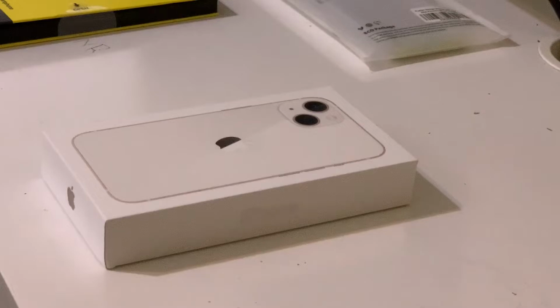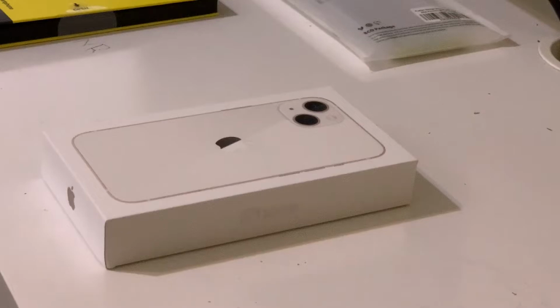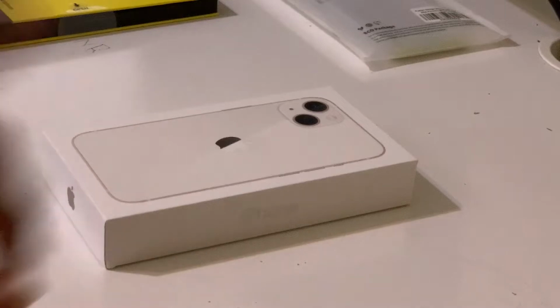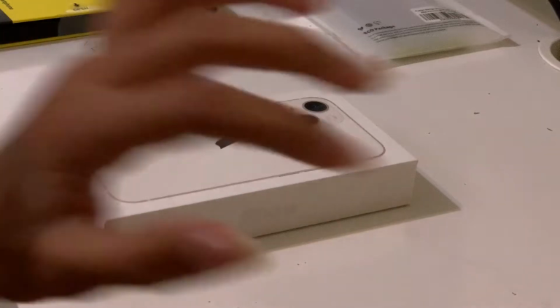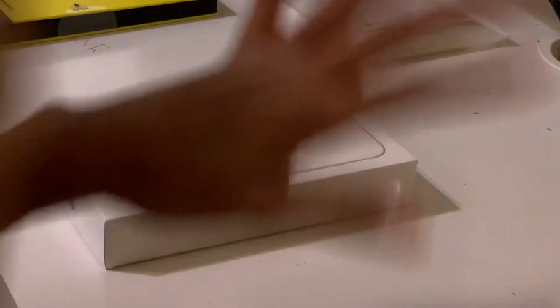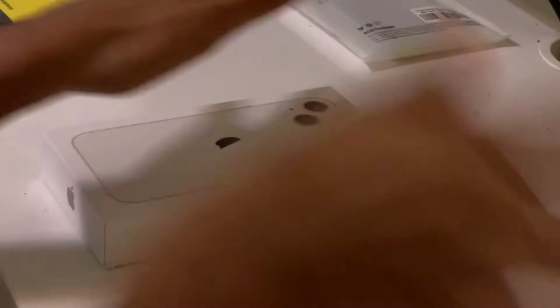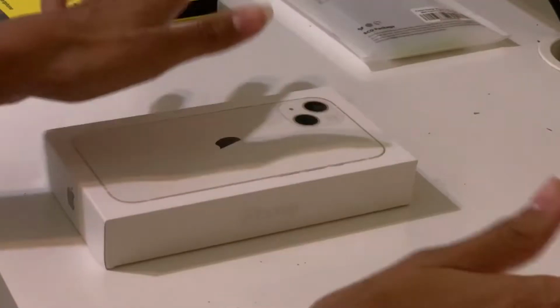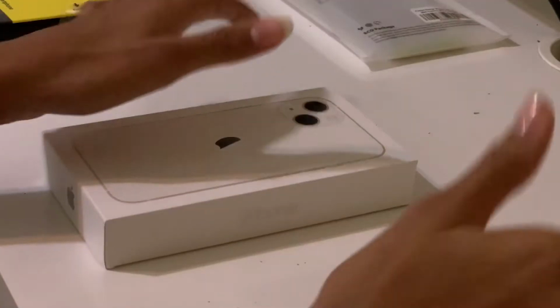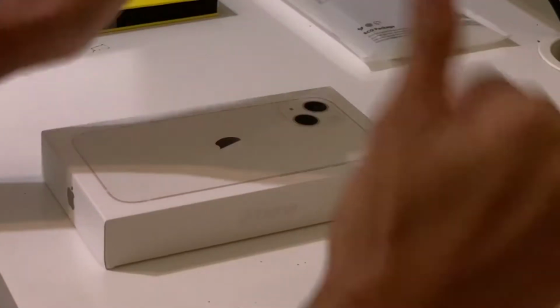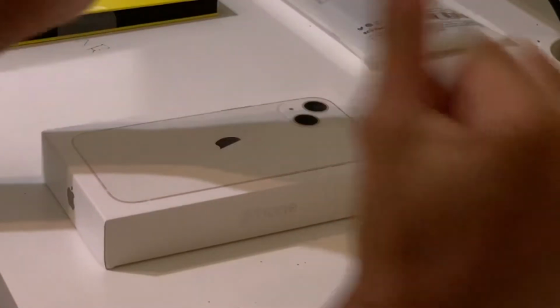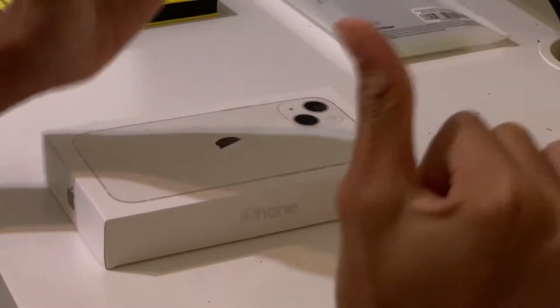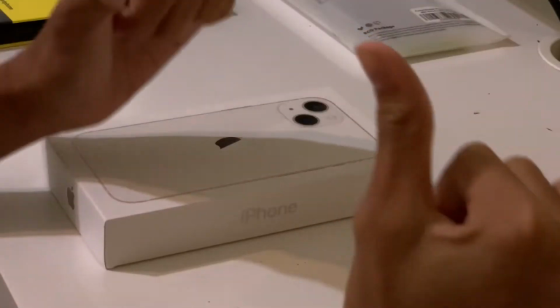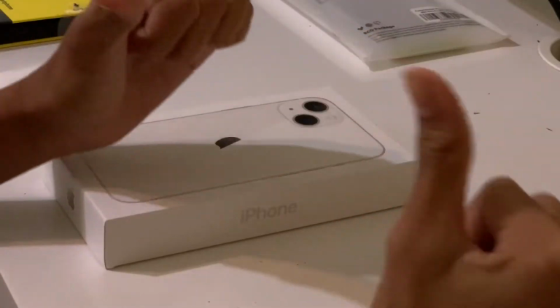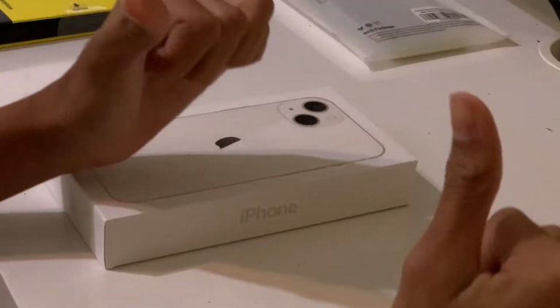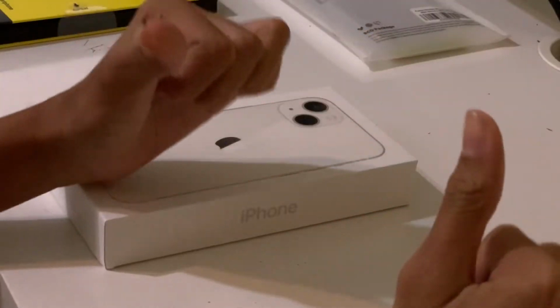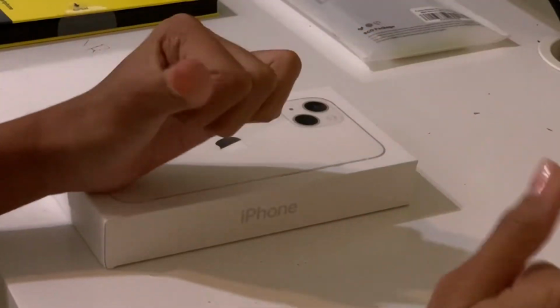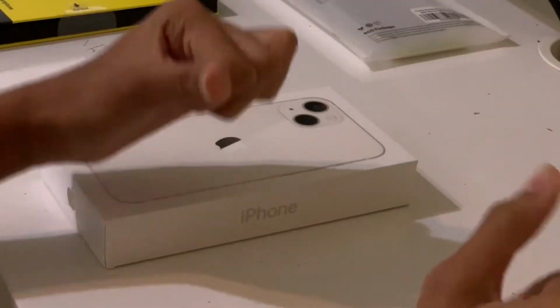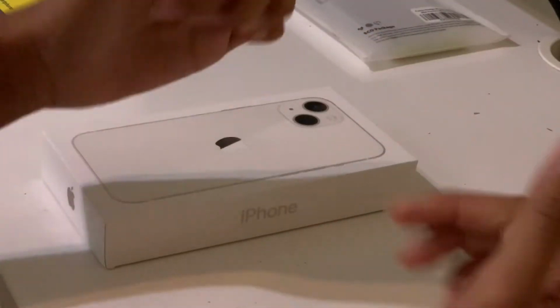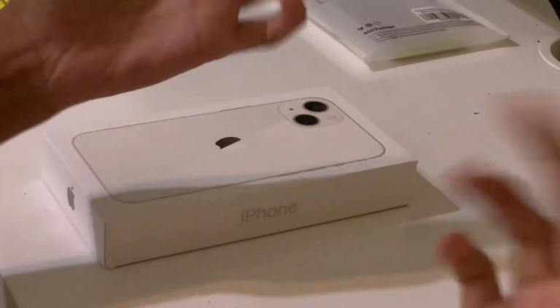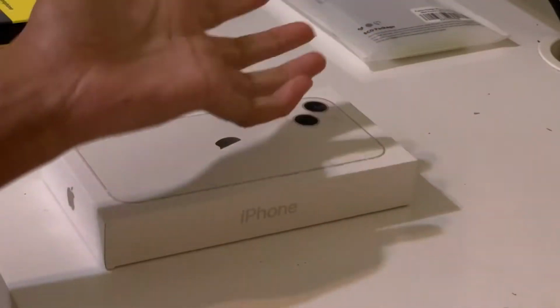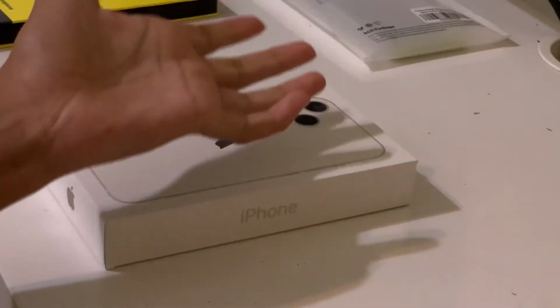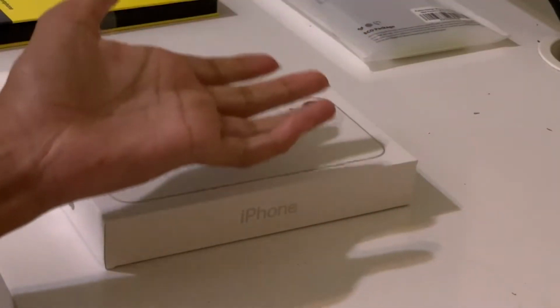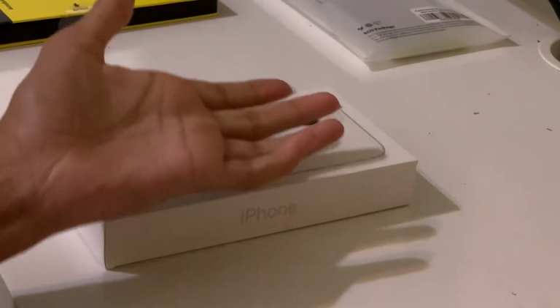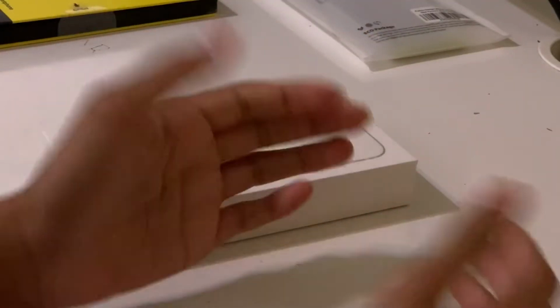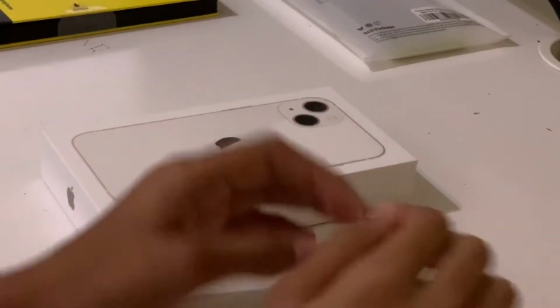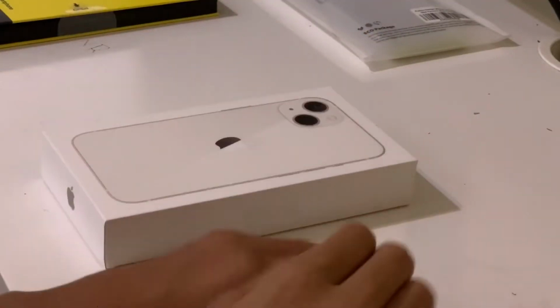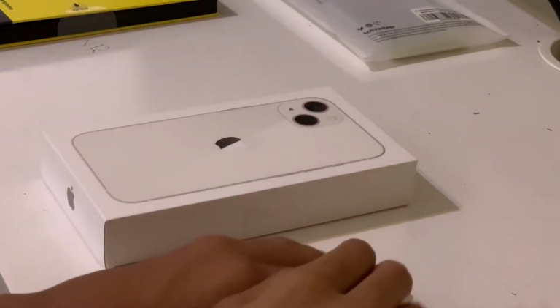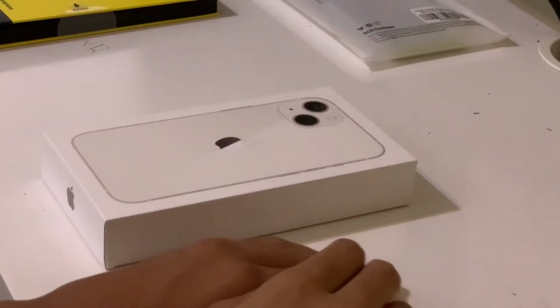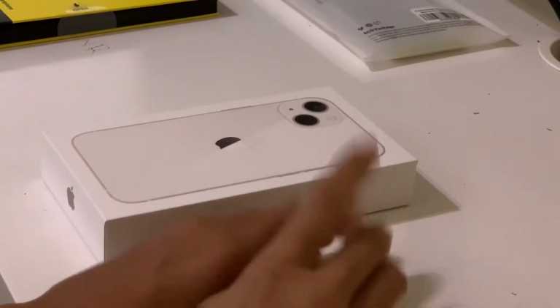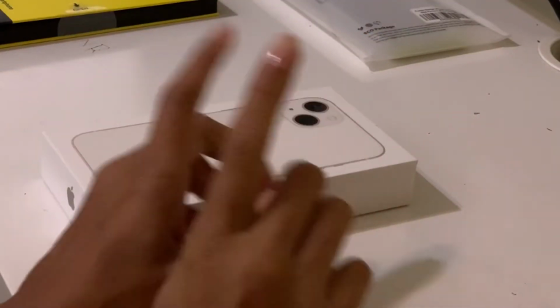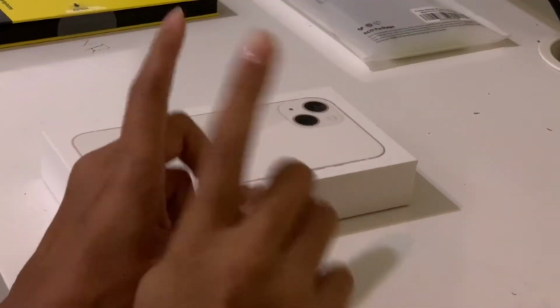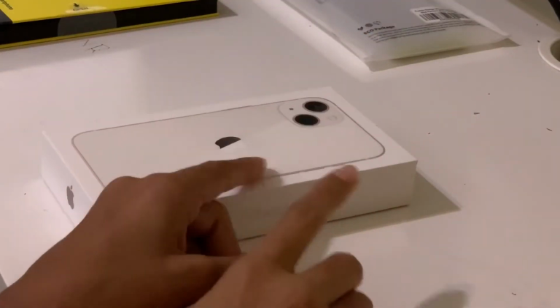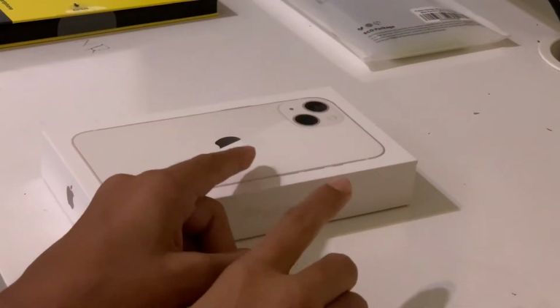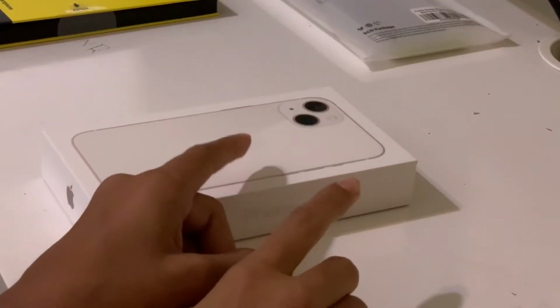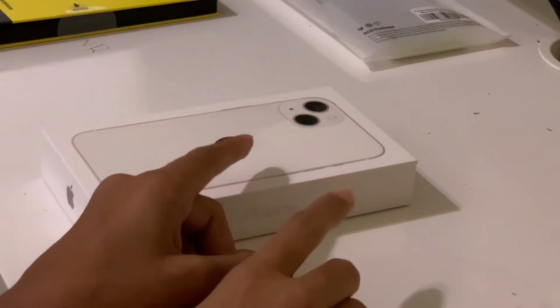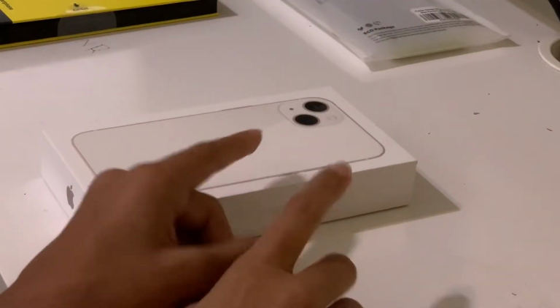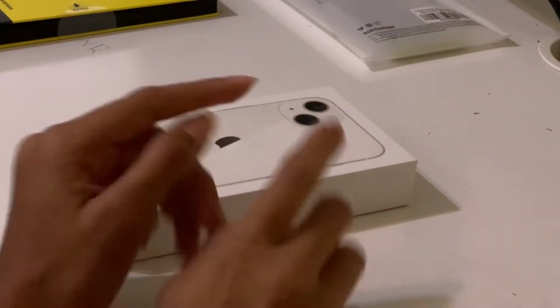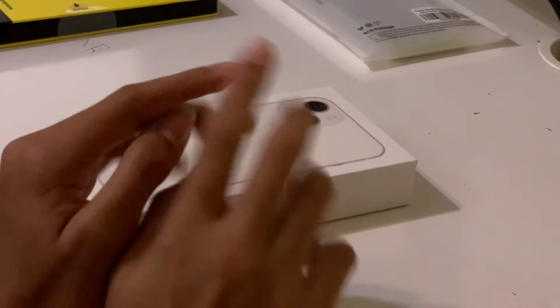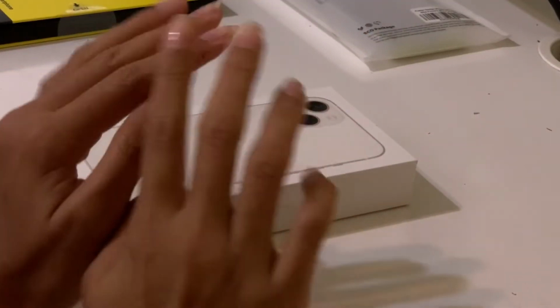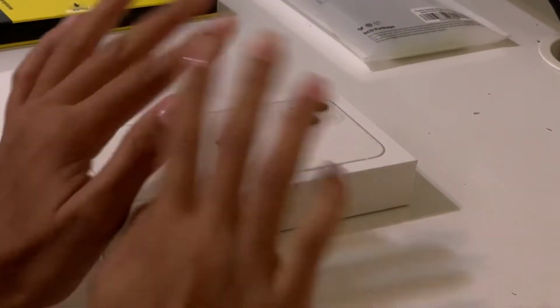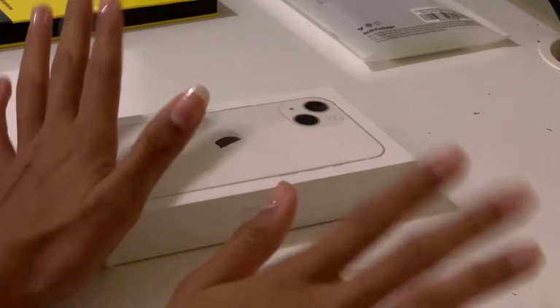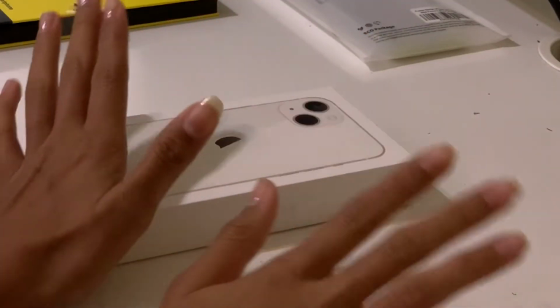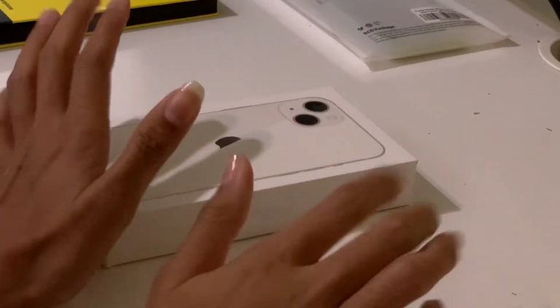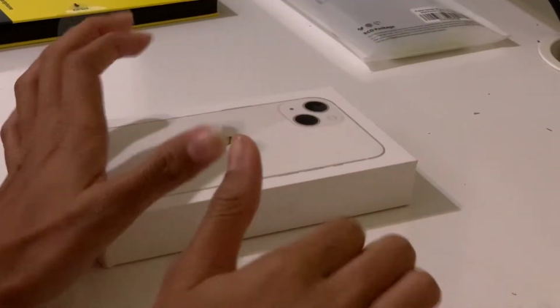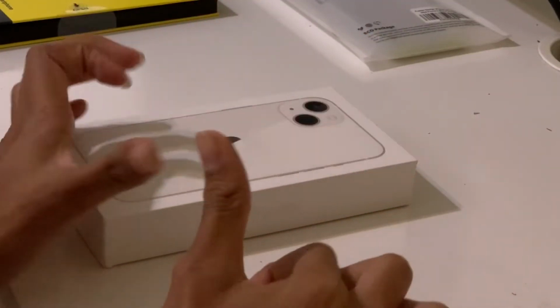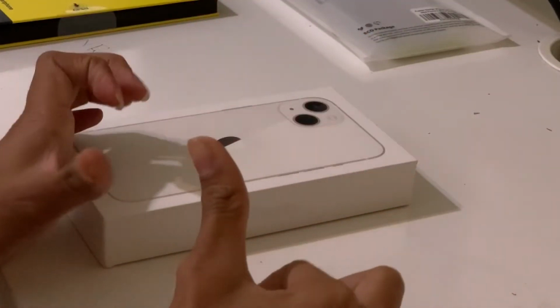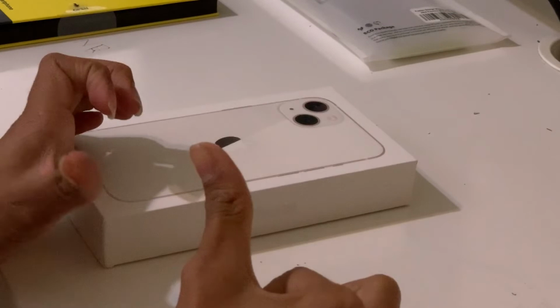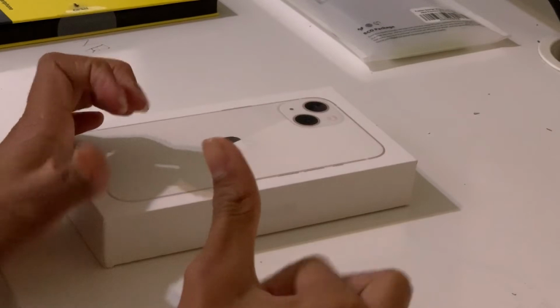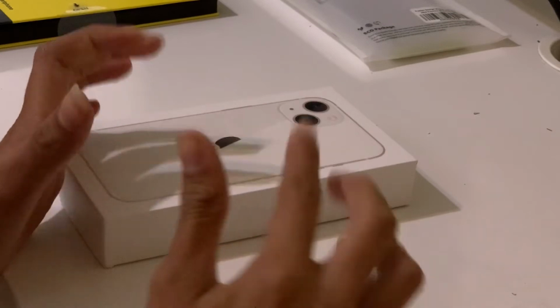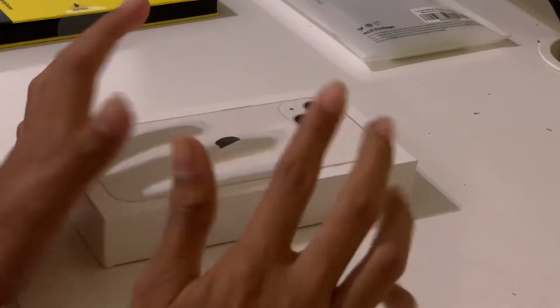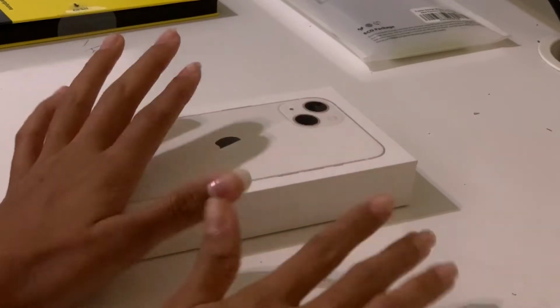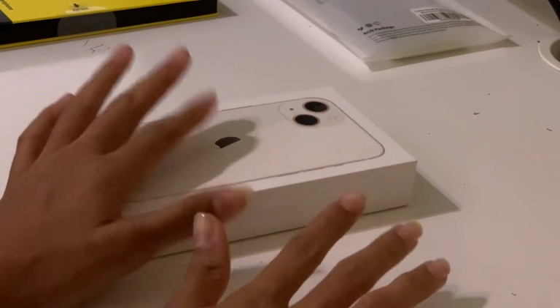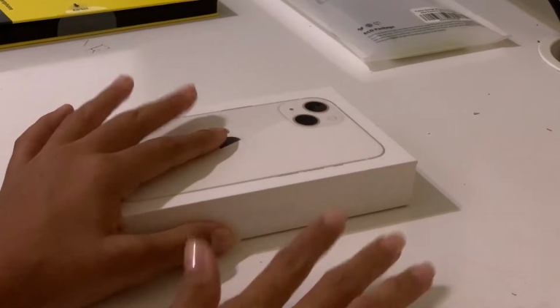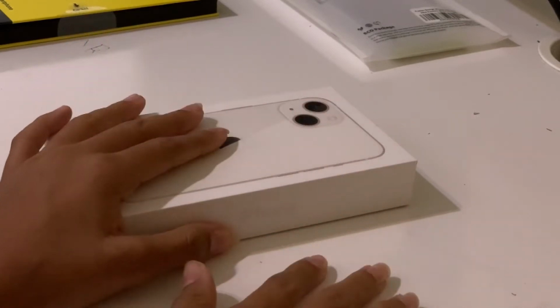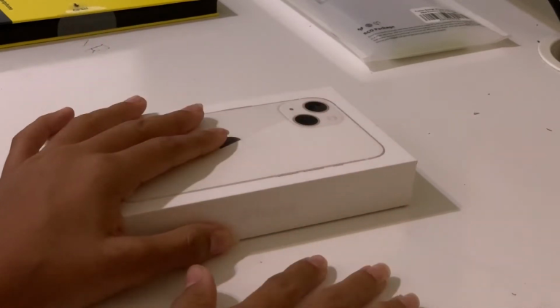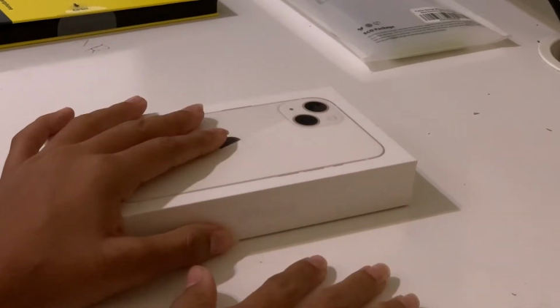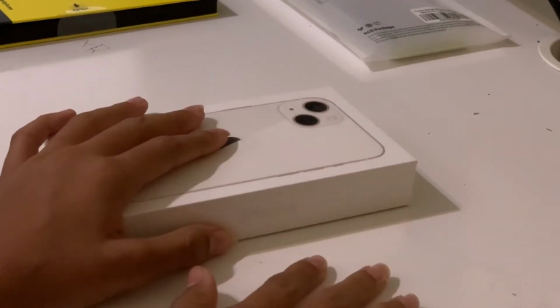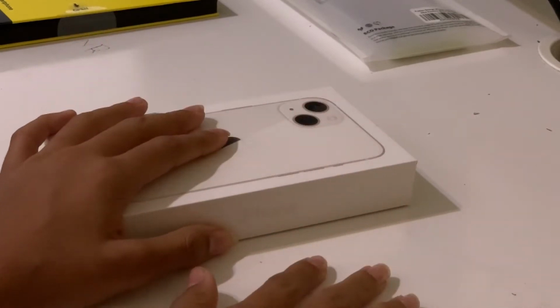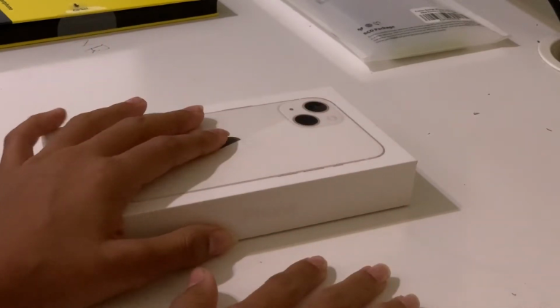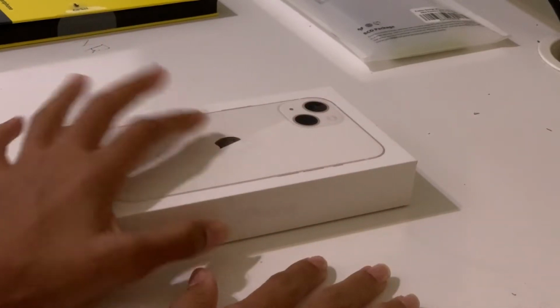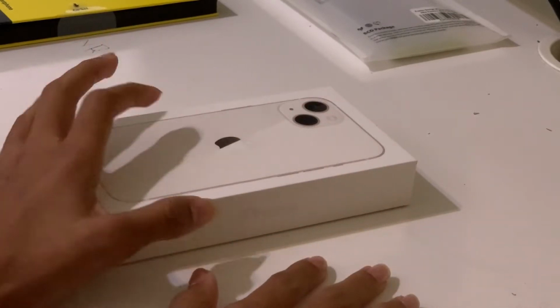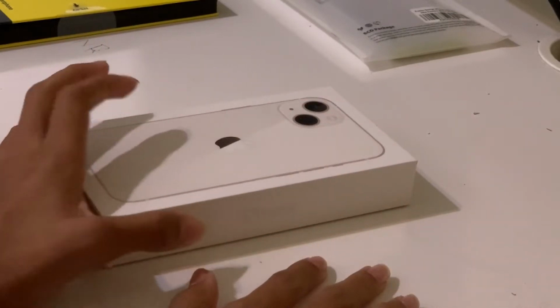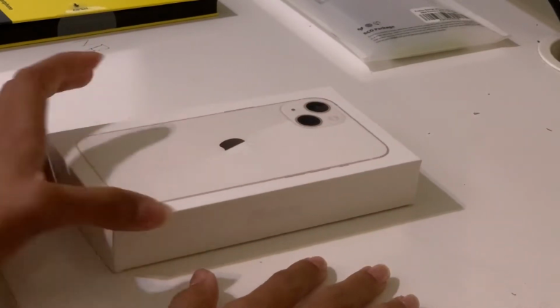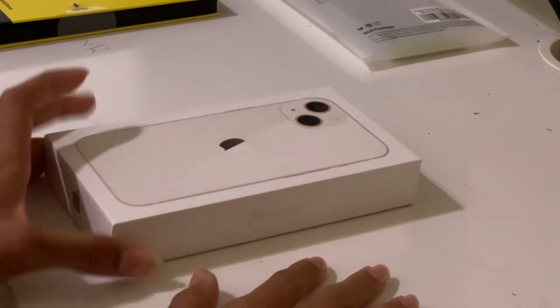Hey guys, it's me Nandu. Welcome back to Nandu's DIYs, or welcome if you're new here. I'm Nandu, and welcome to my channel, Nandu's DIYs.